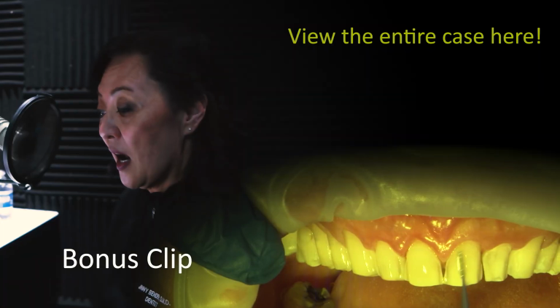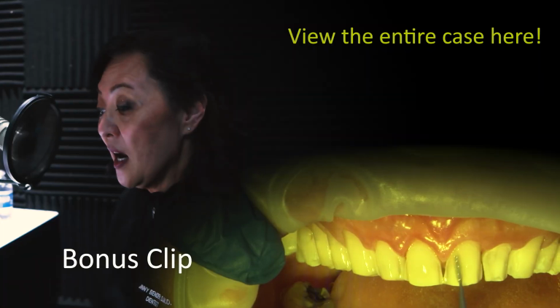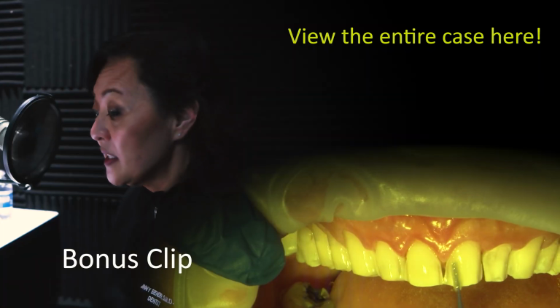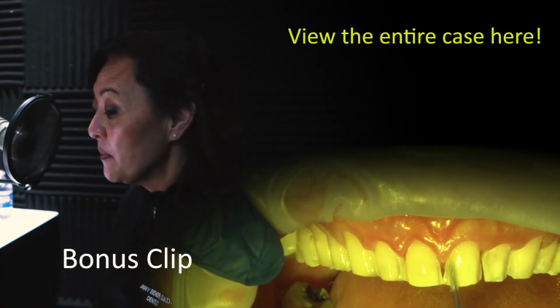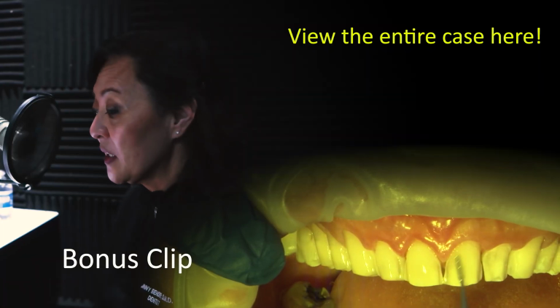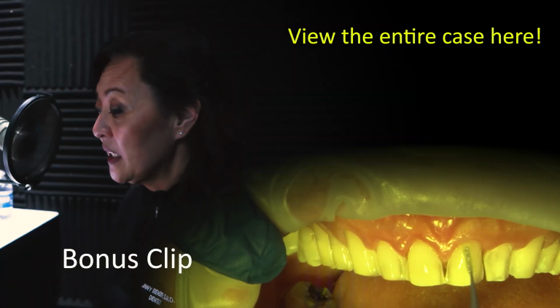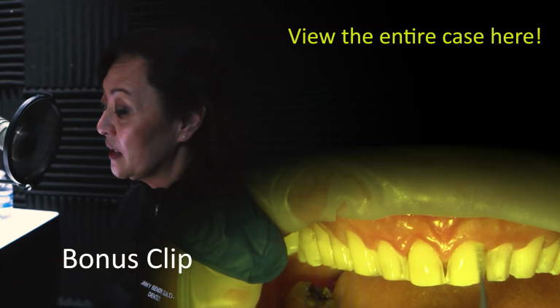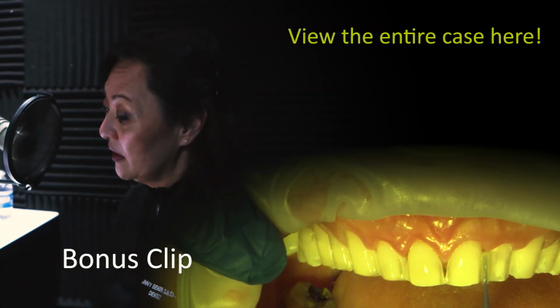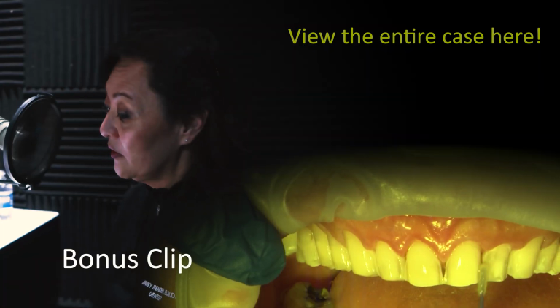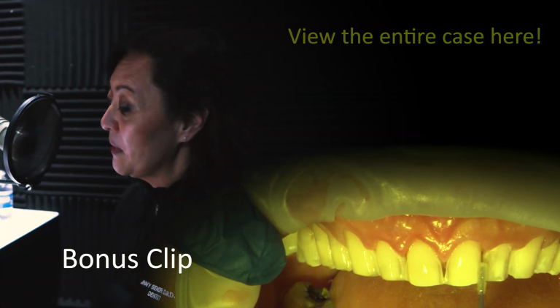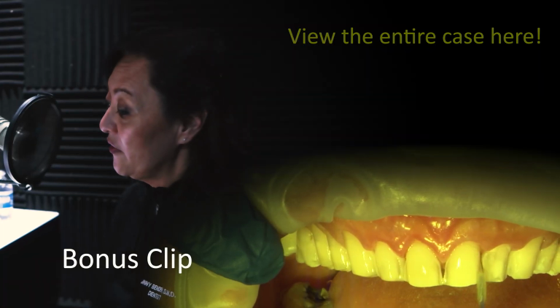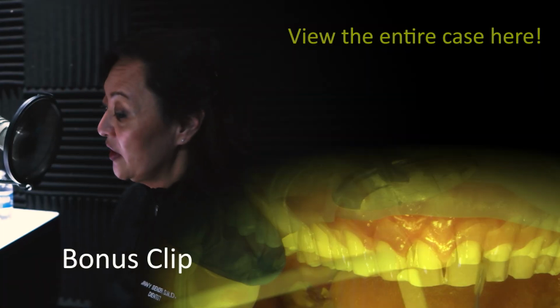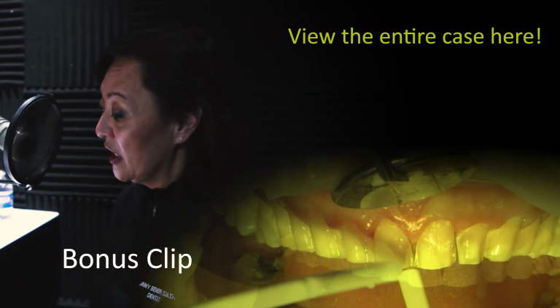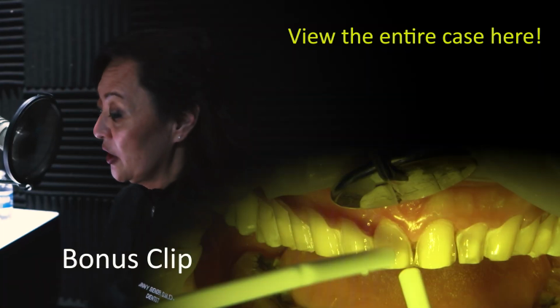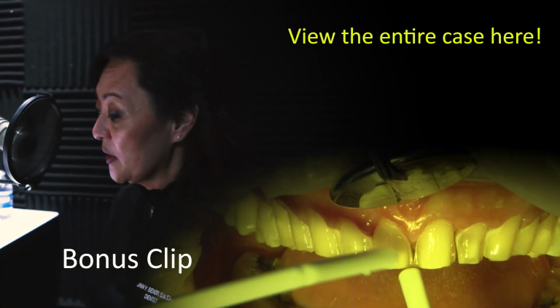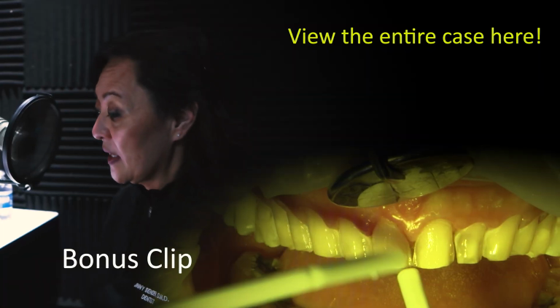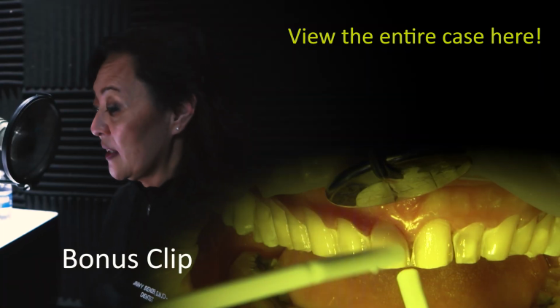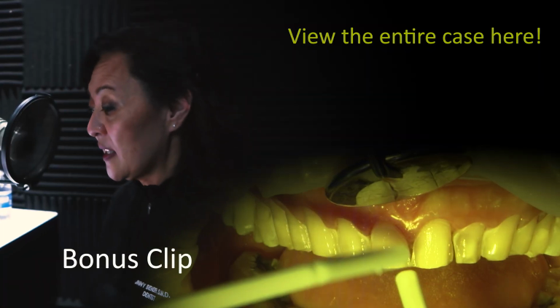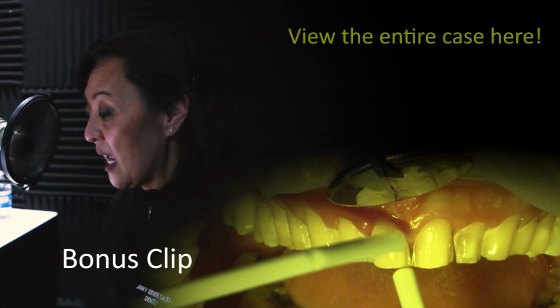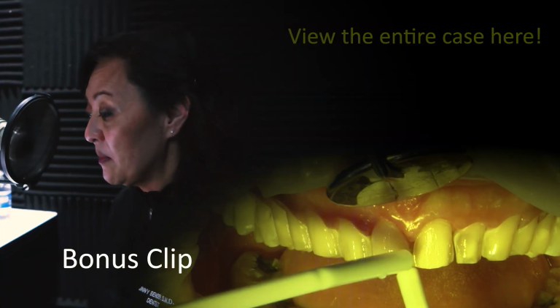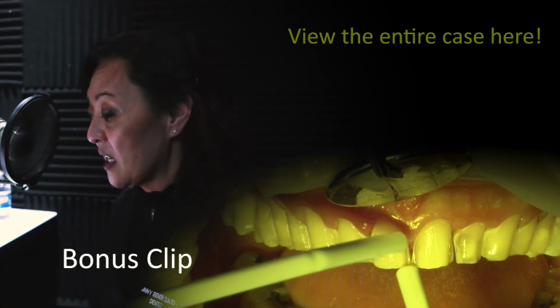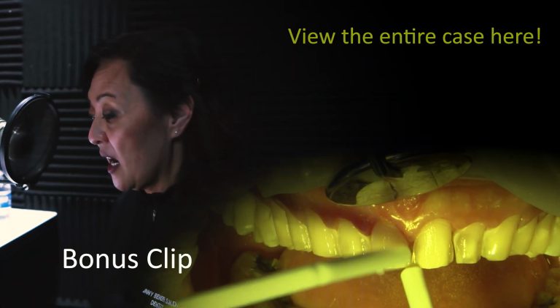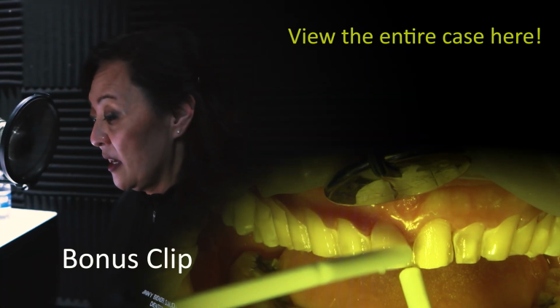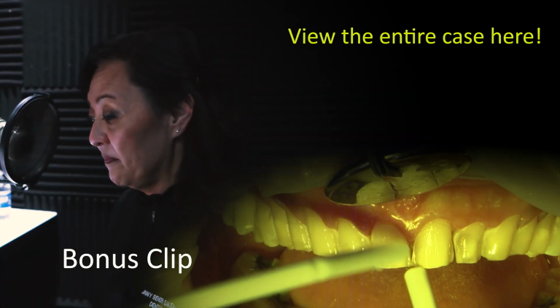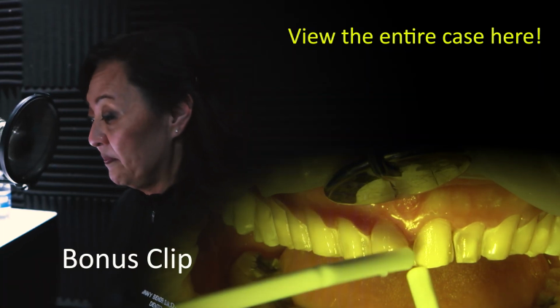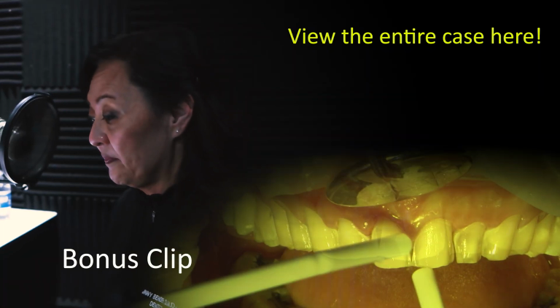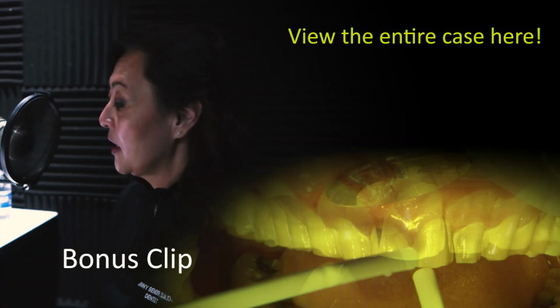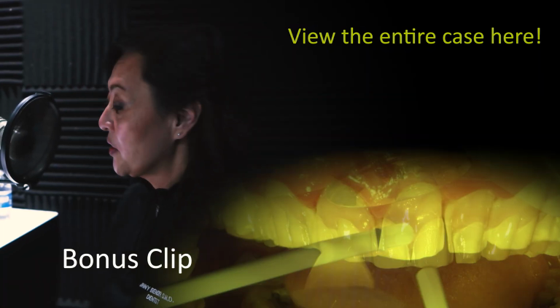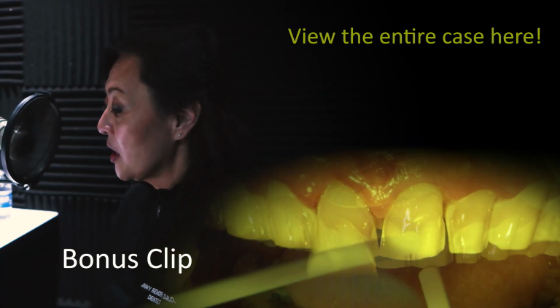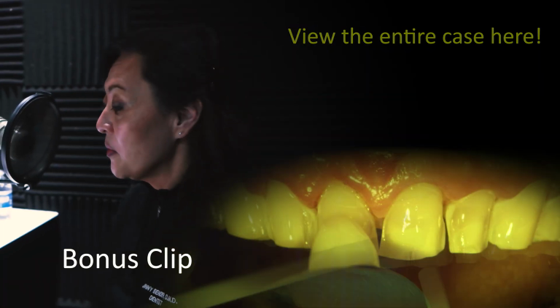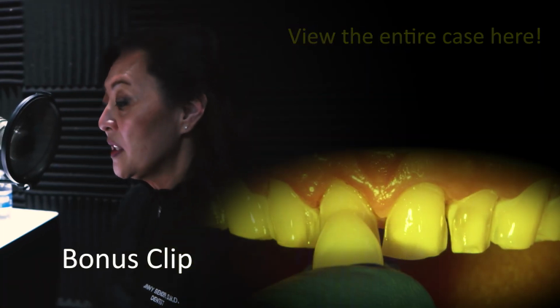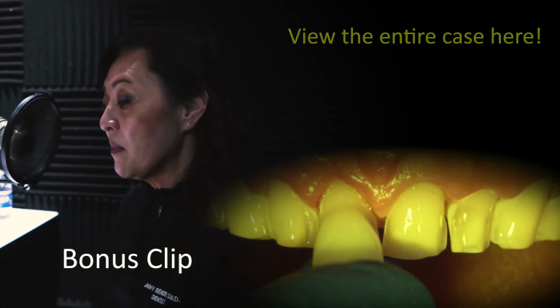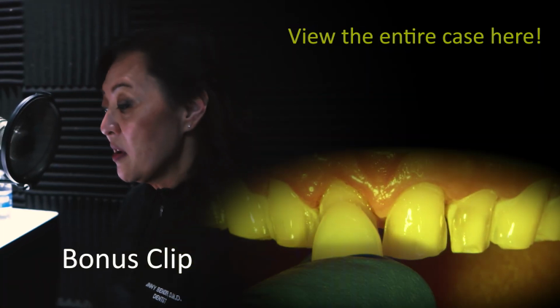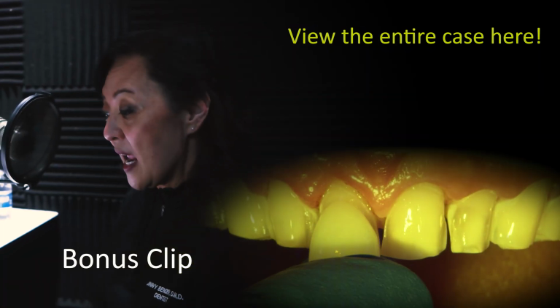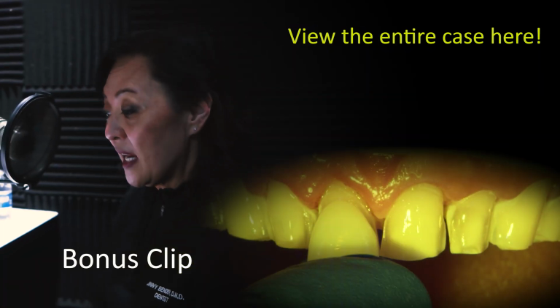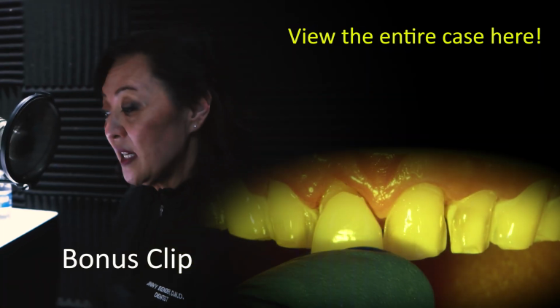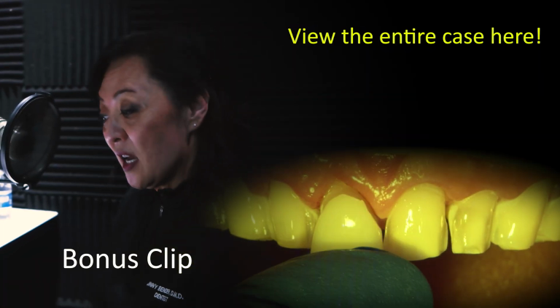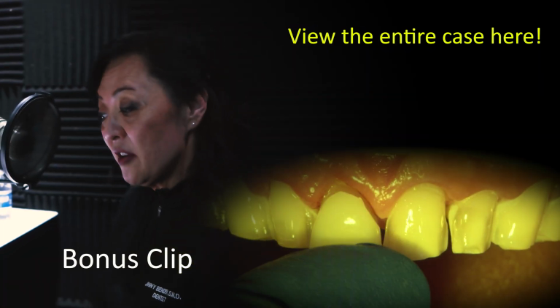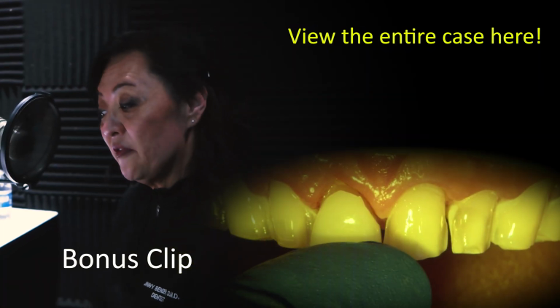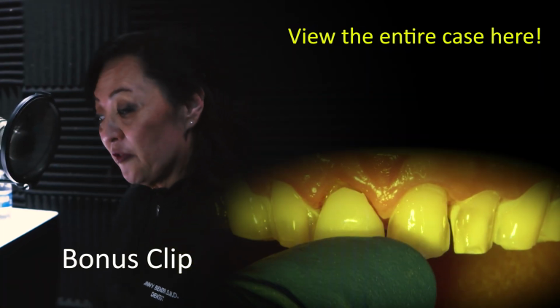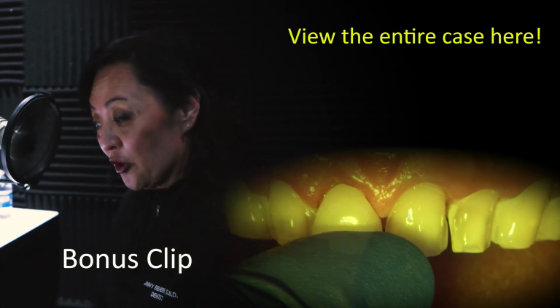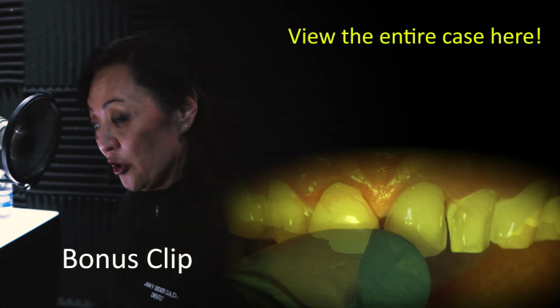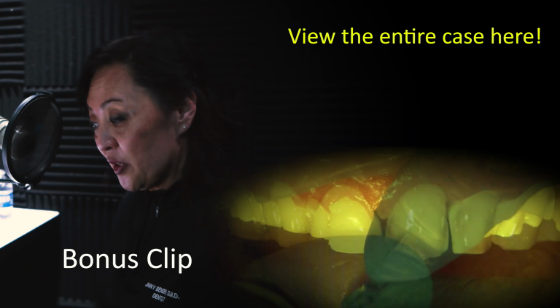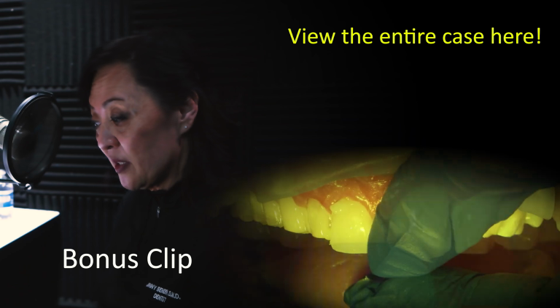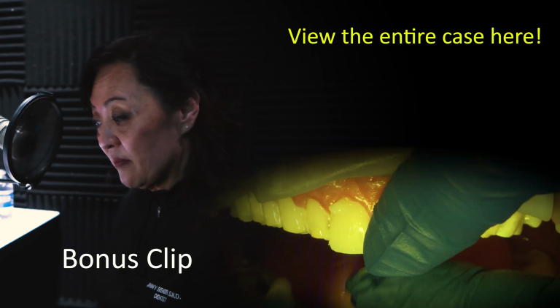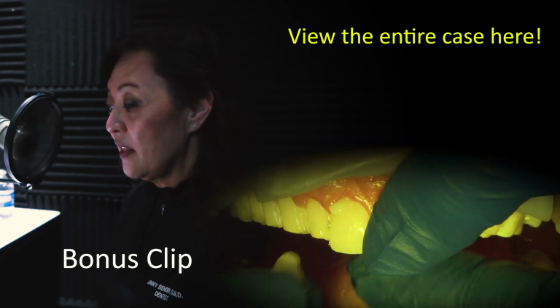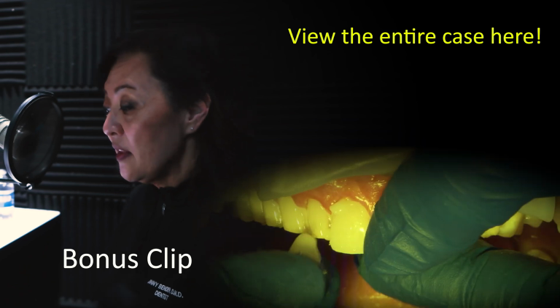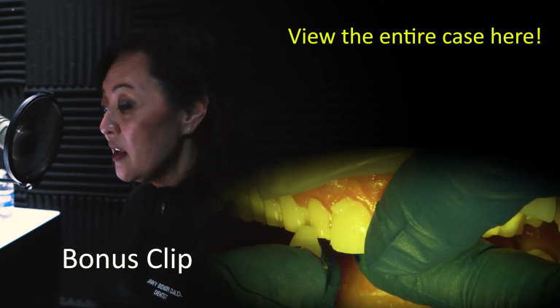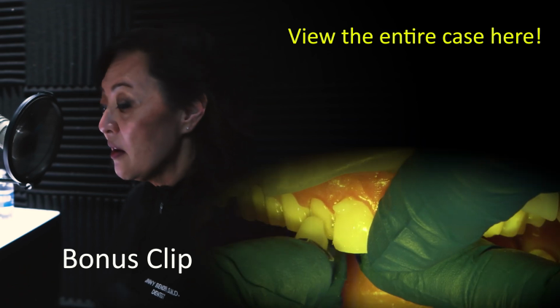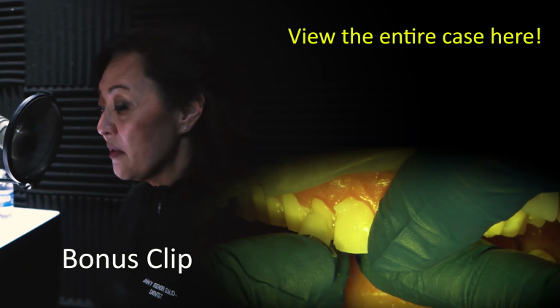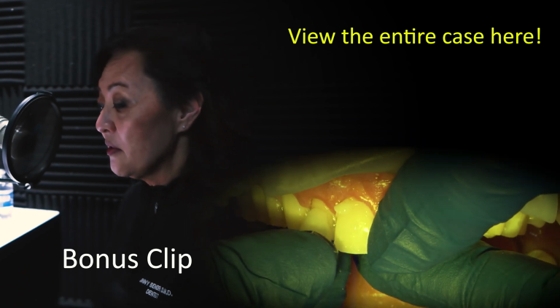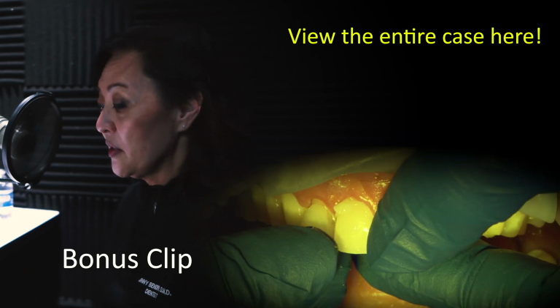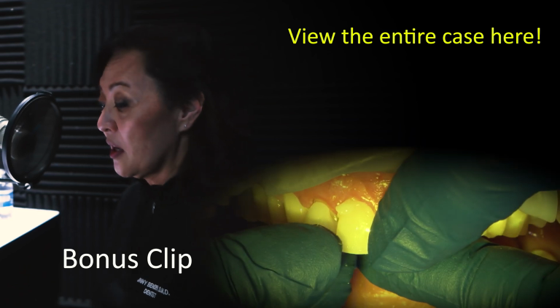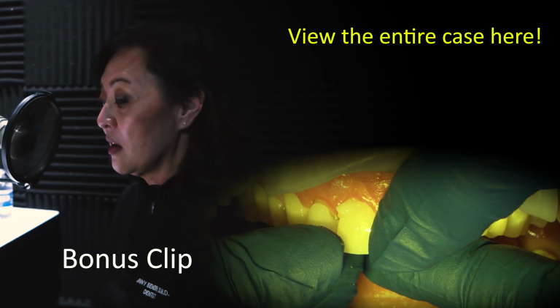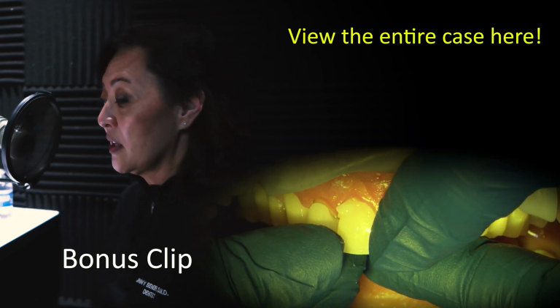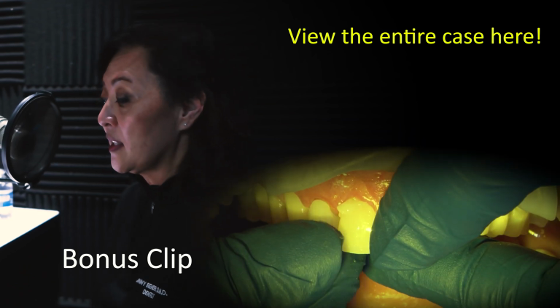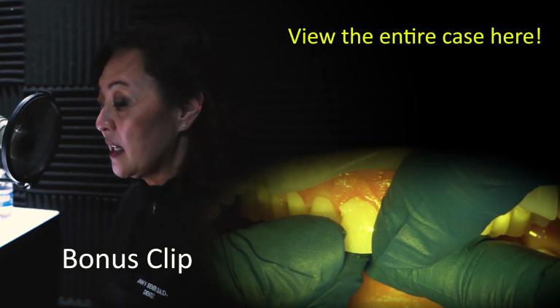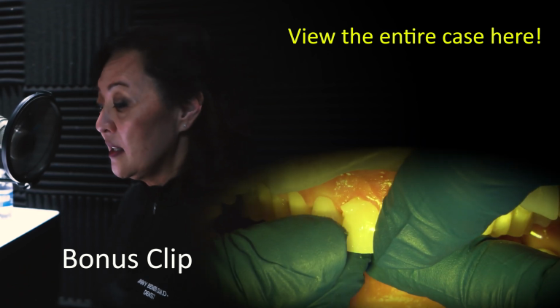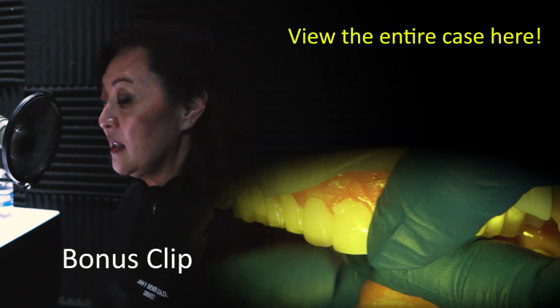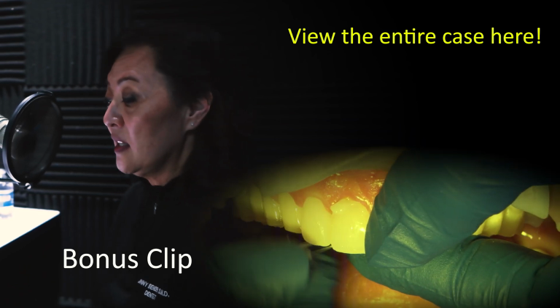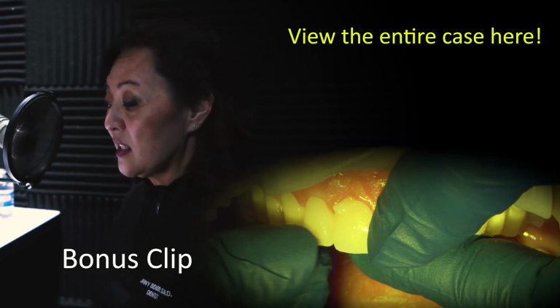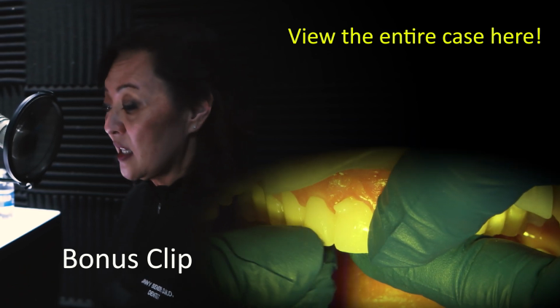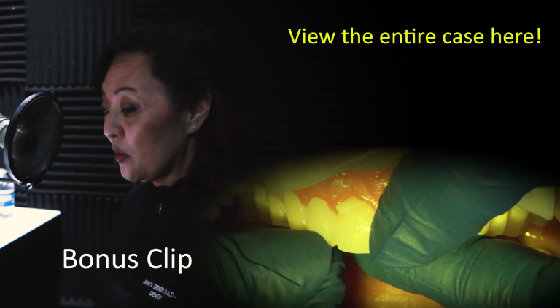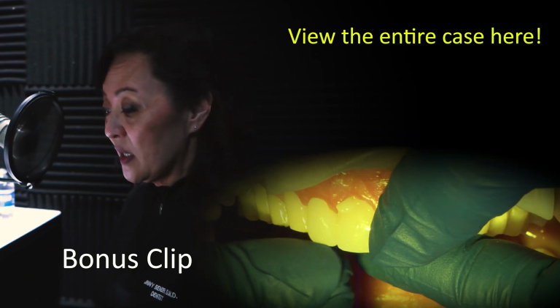I typically deliver my veneers at the same time. I start with numbers 8 and 9 first, then the others are seated in sequence.